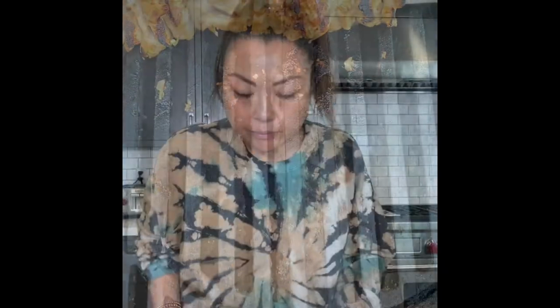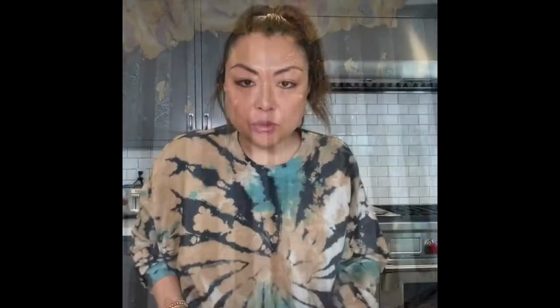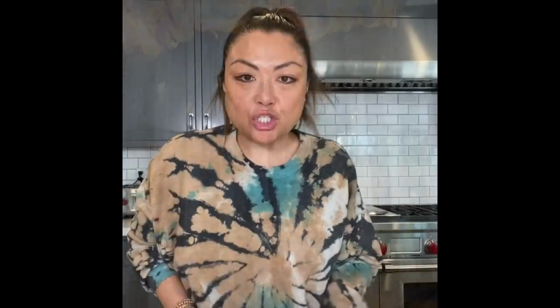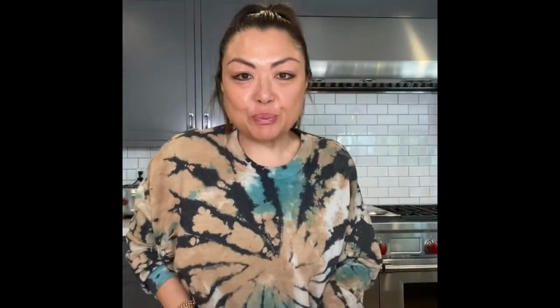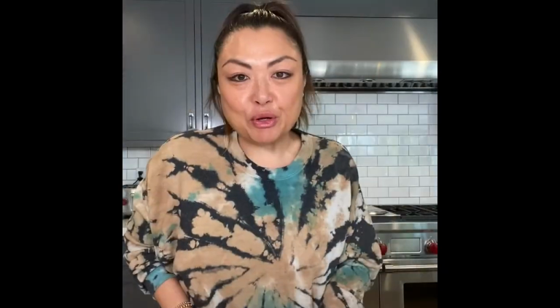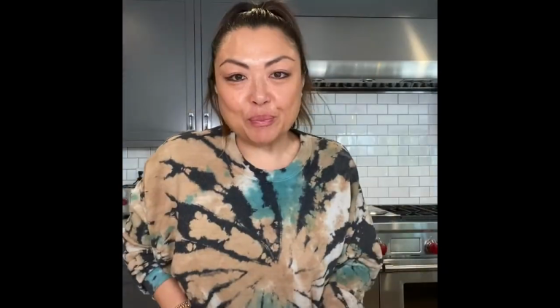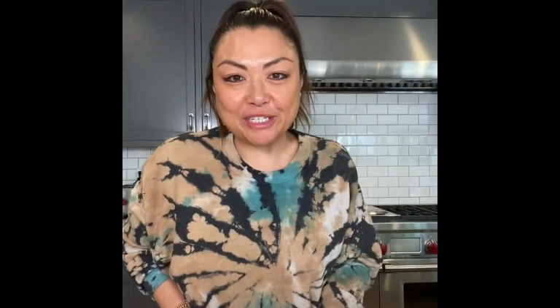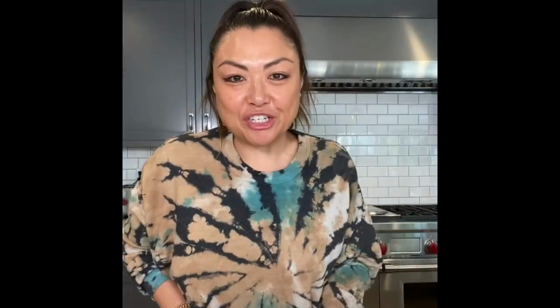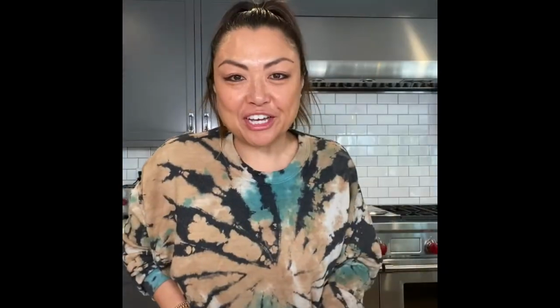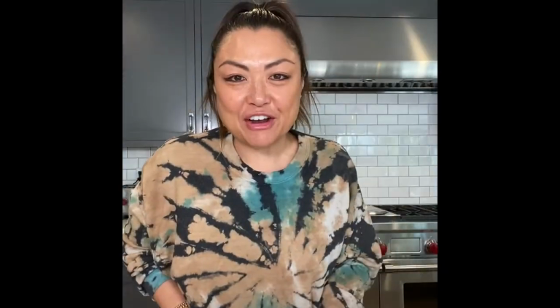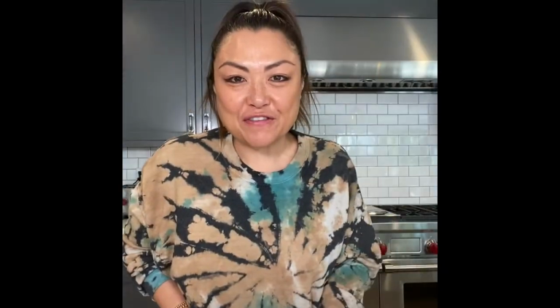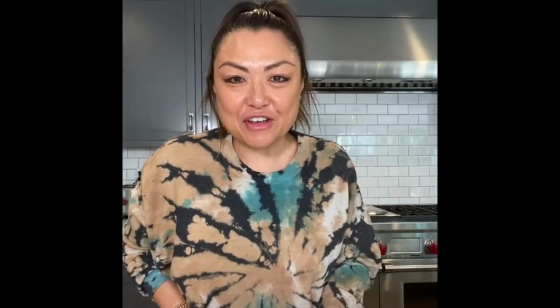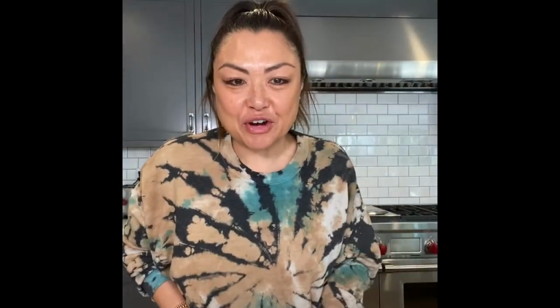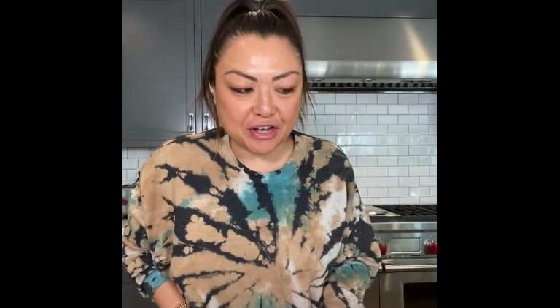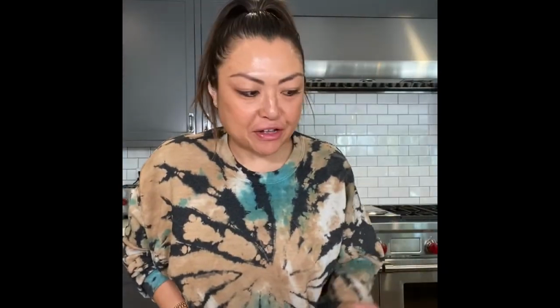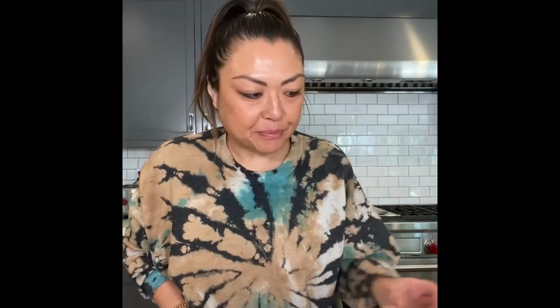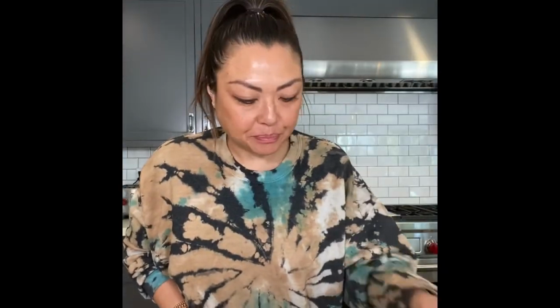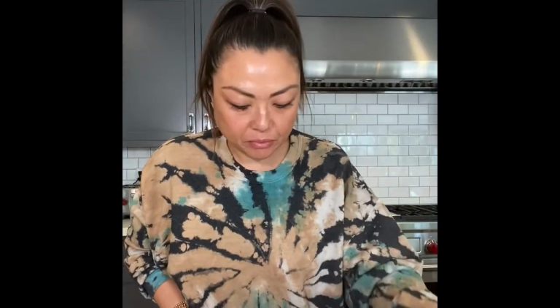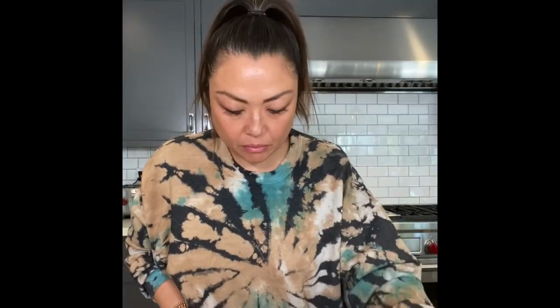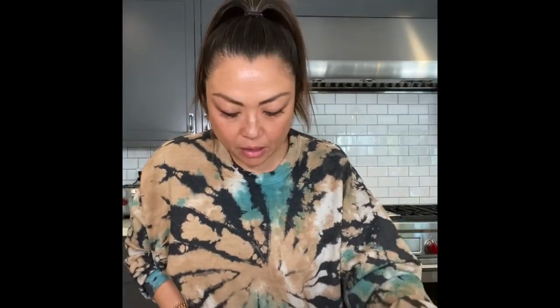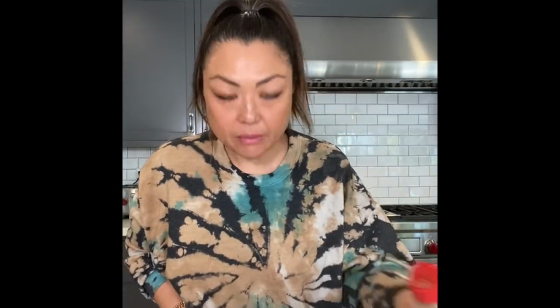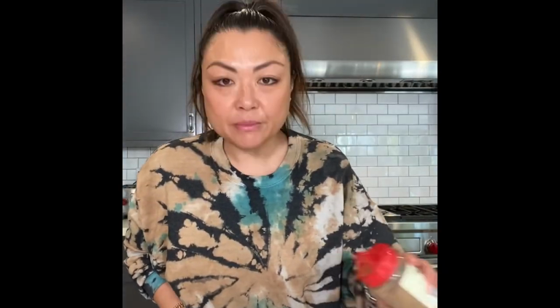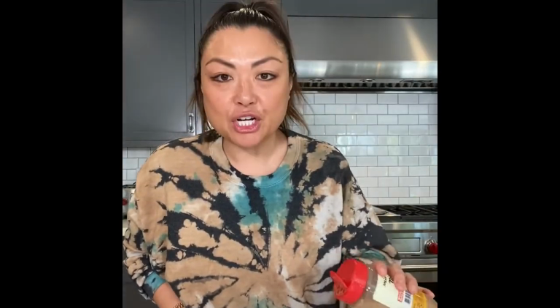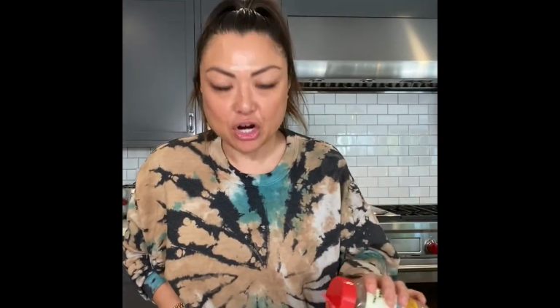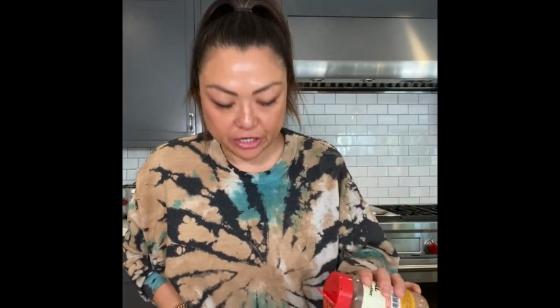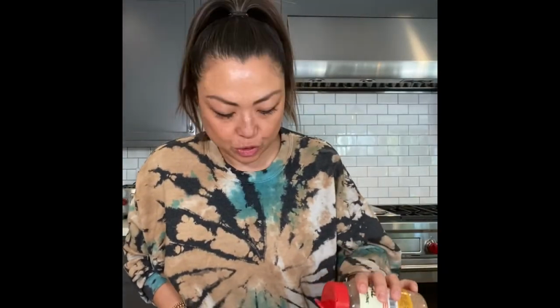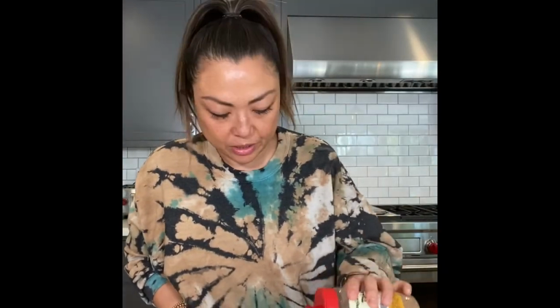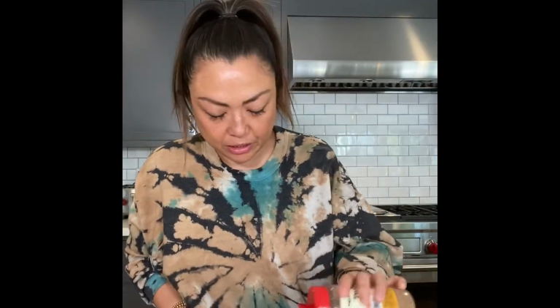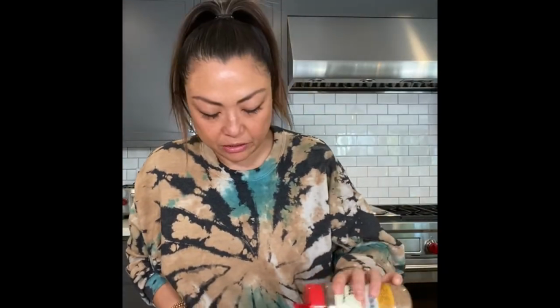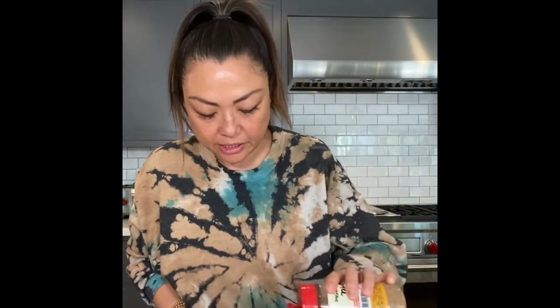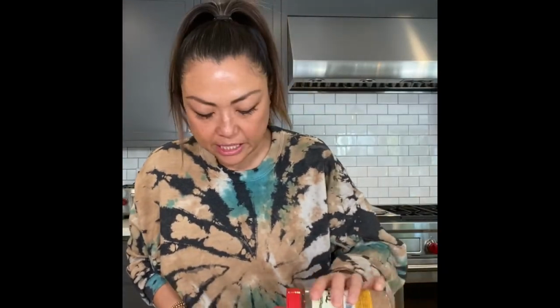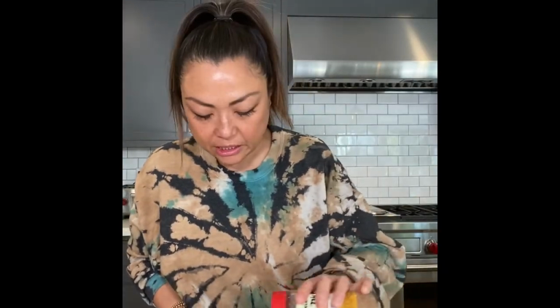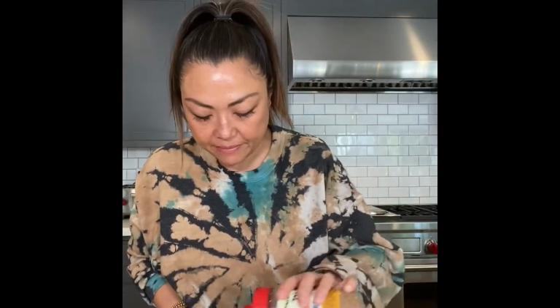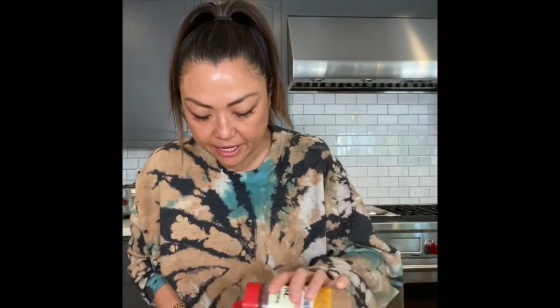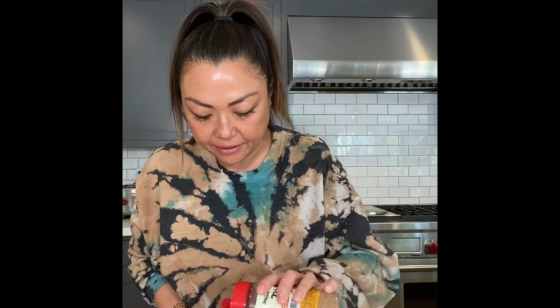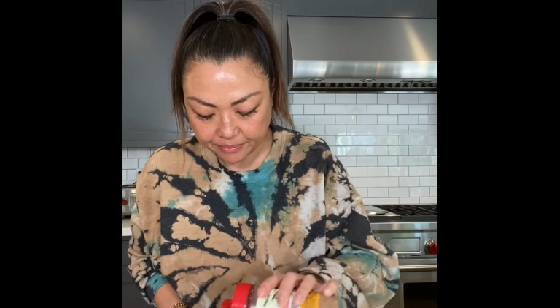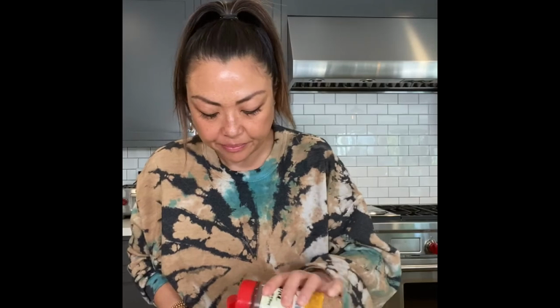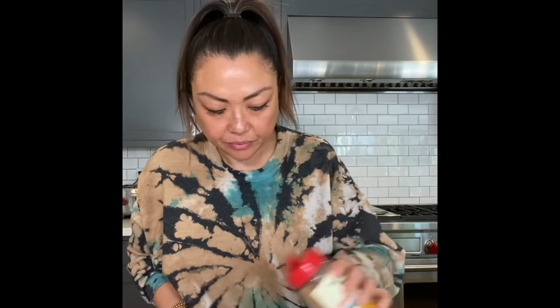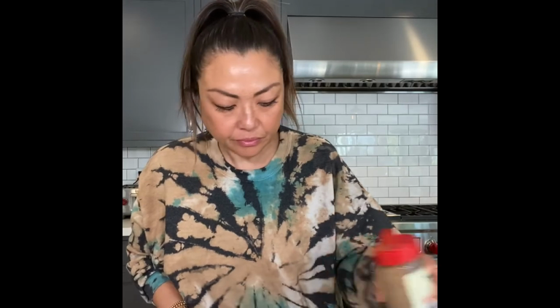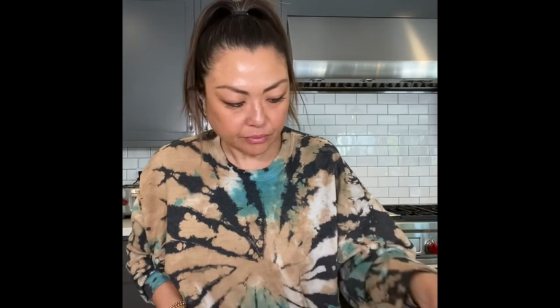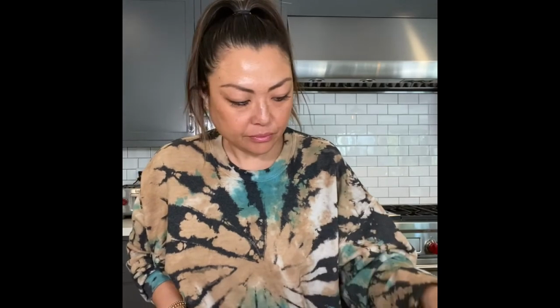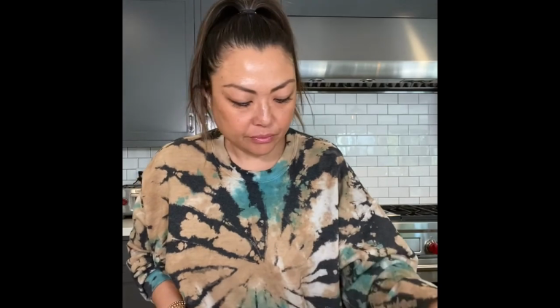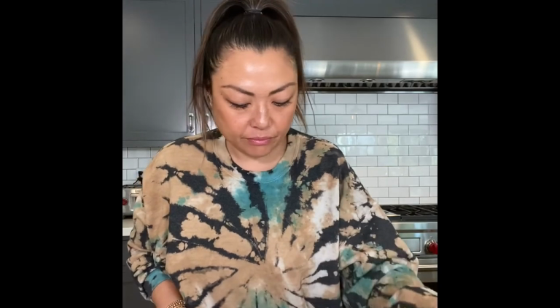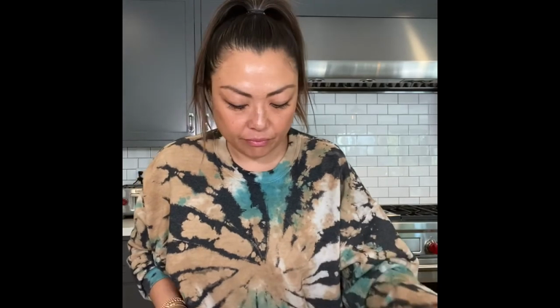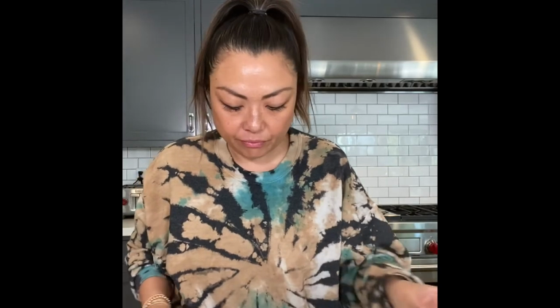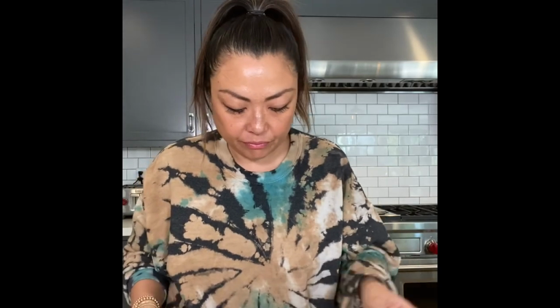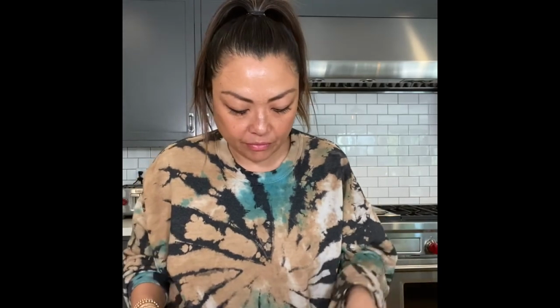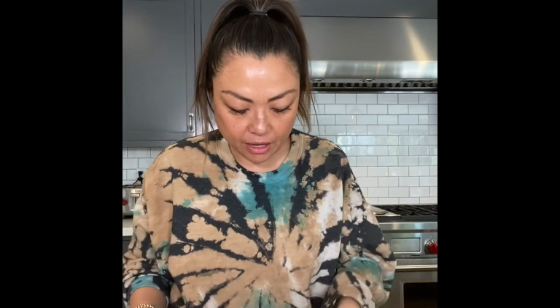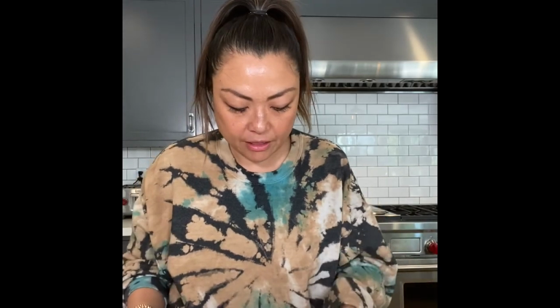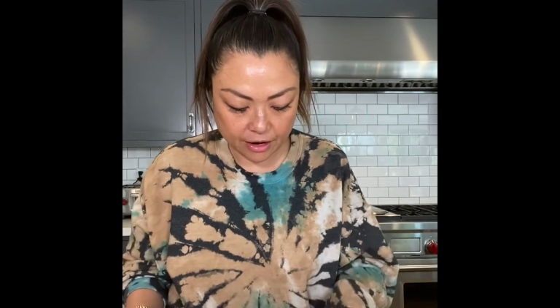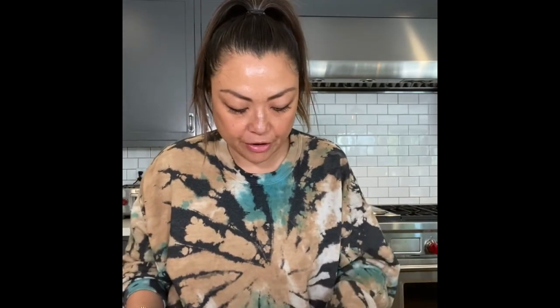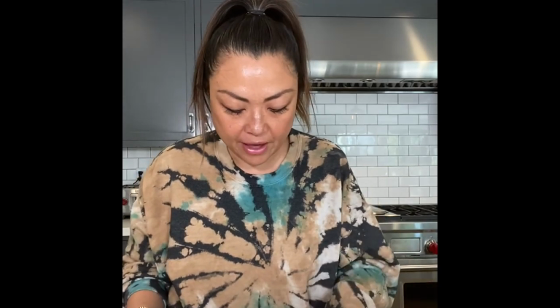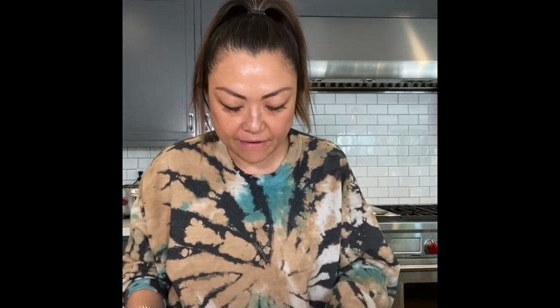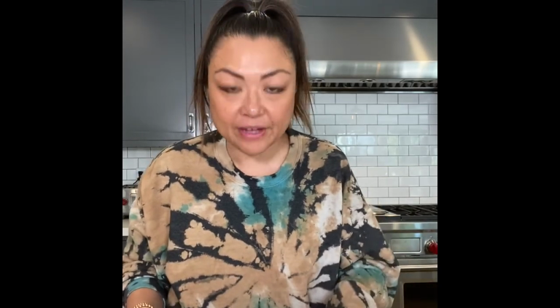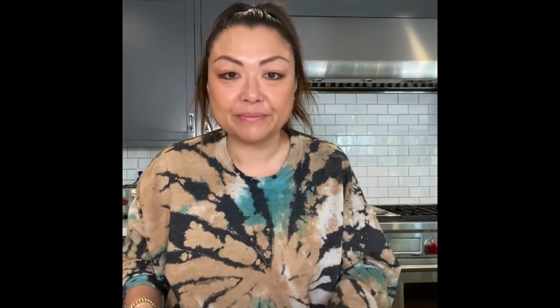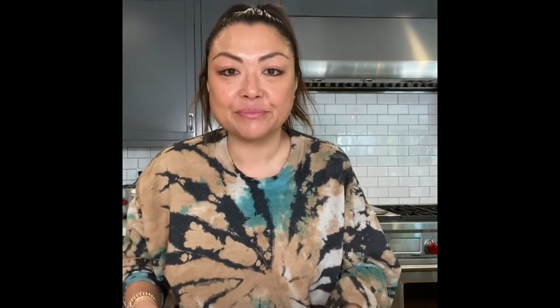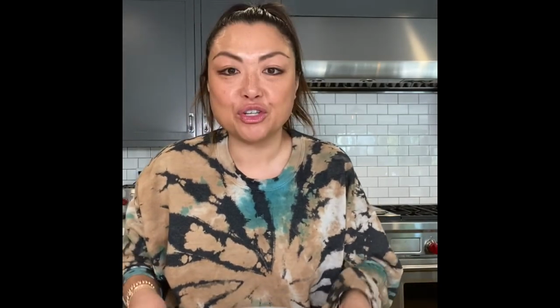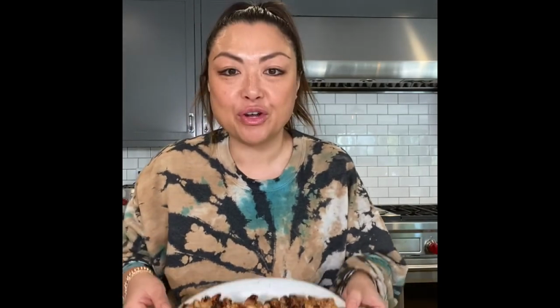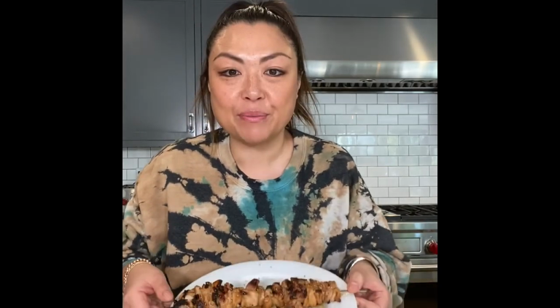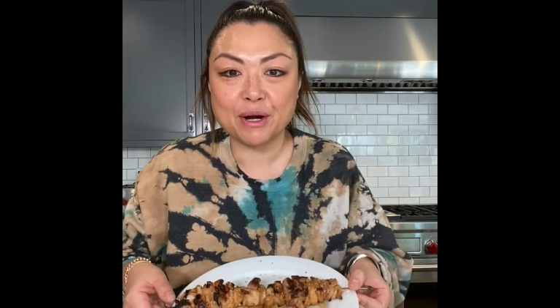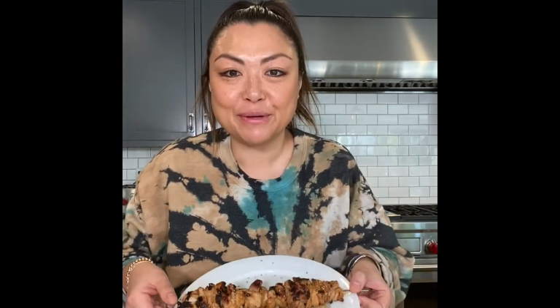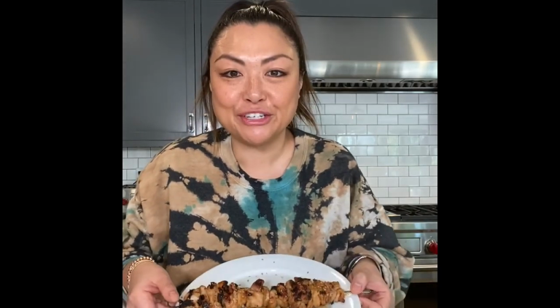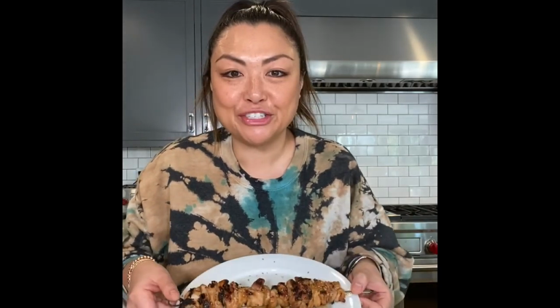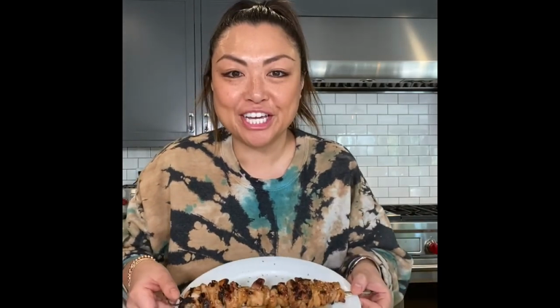Just pulled my chicken off the grill. Garnish with a little sesame and there you have it — Korean barbecue chicken.